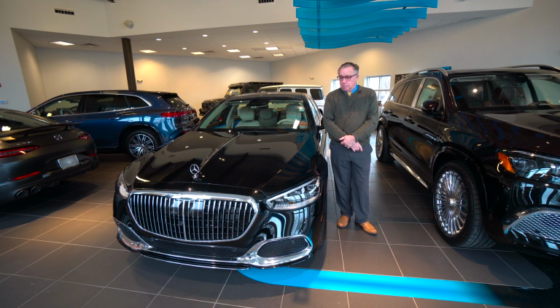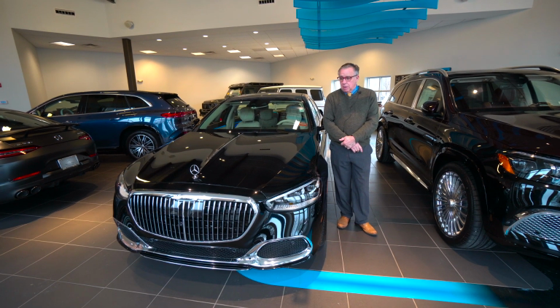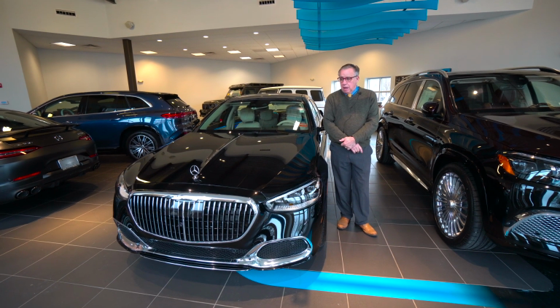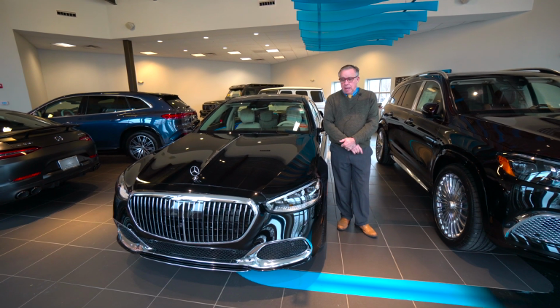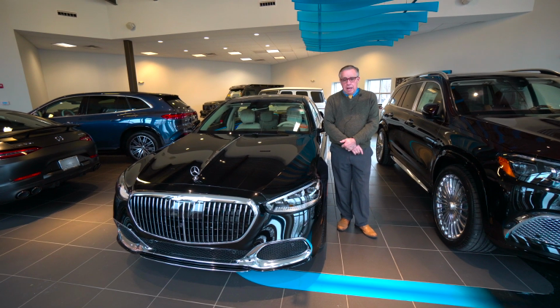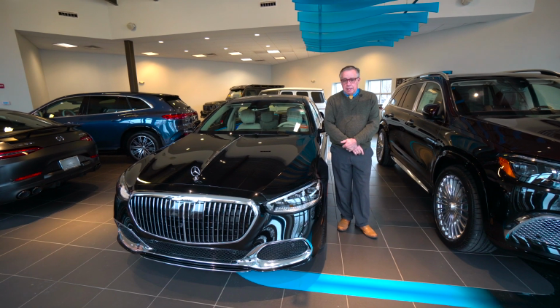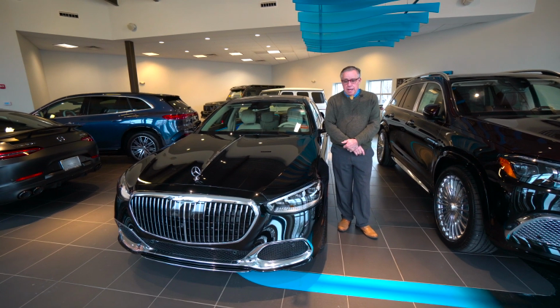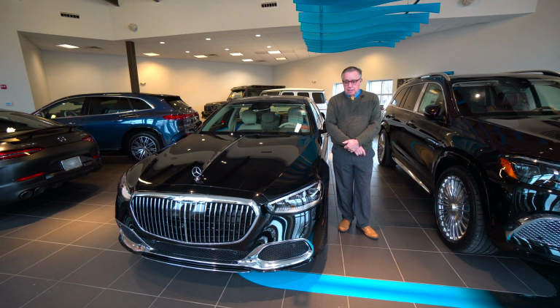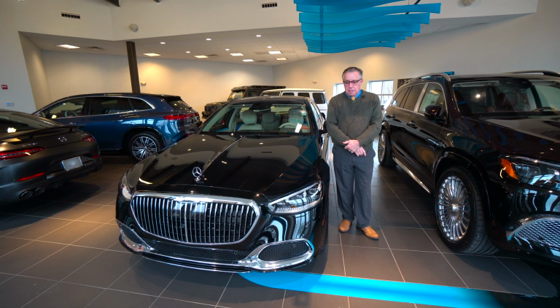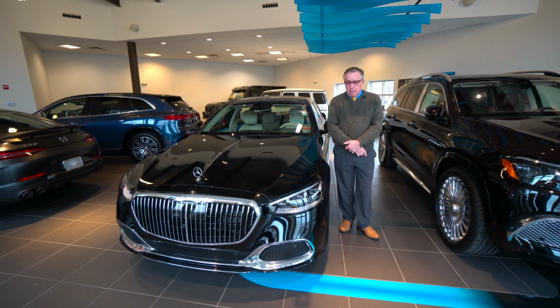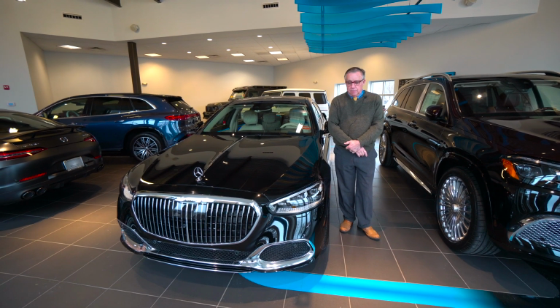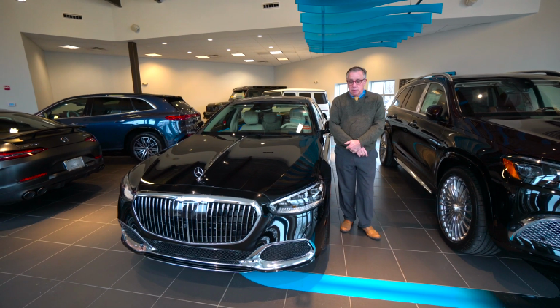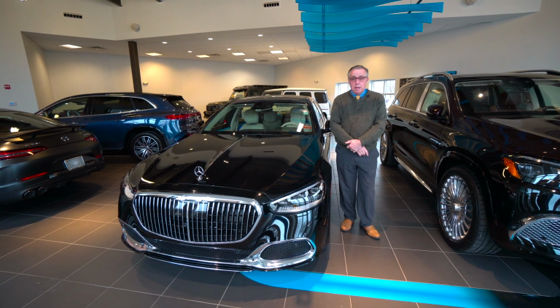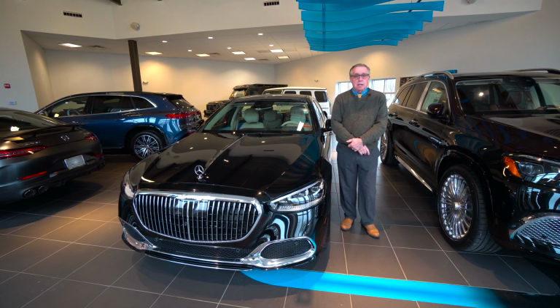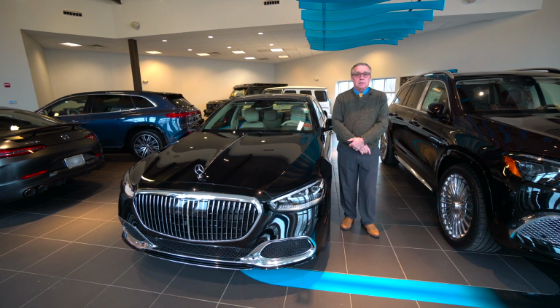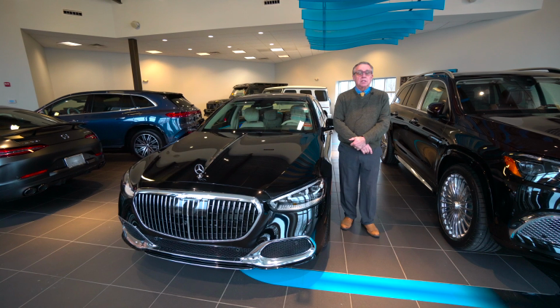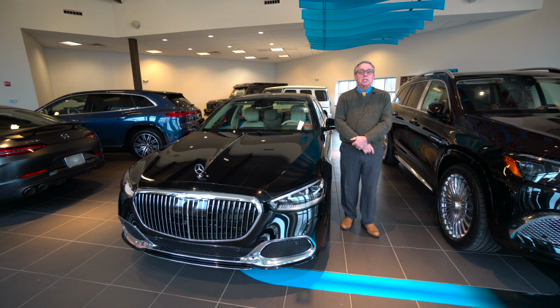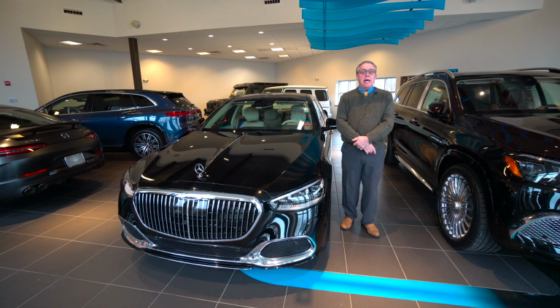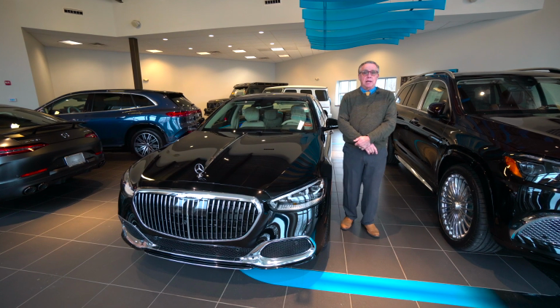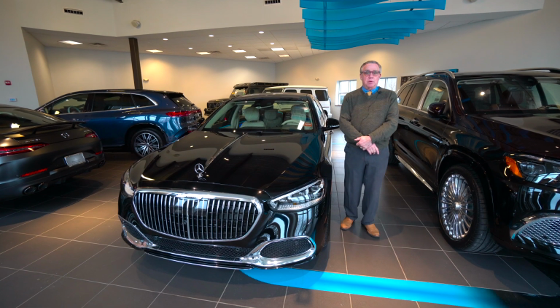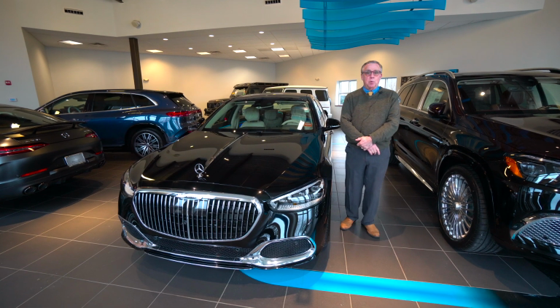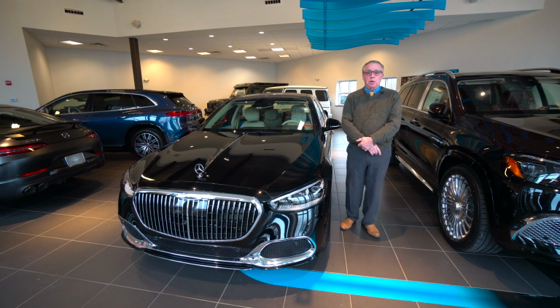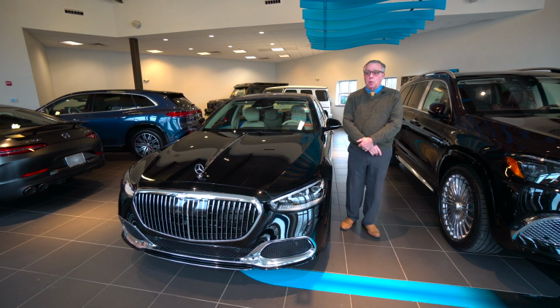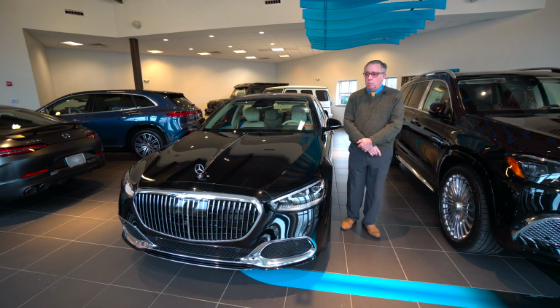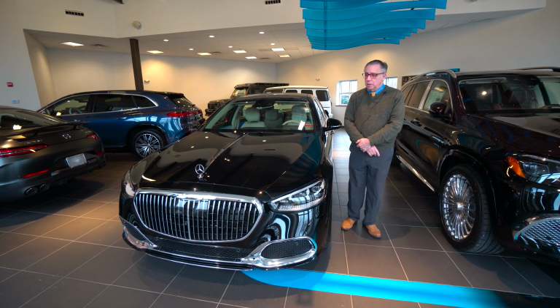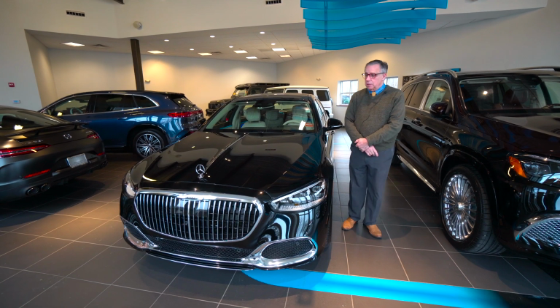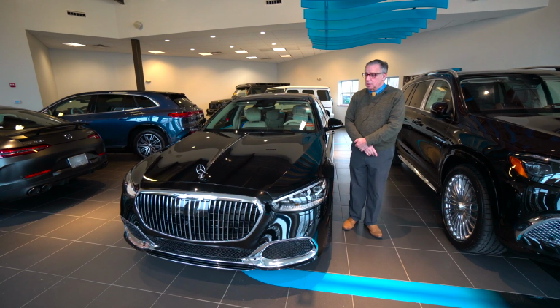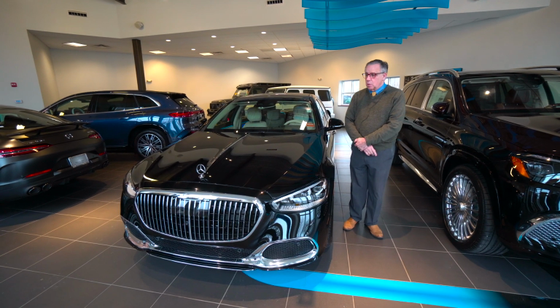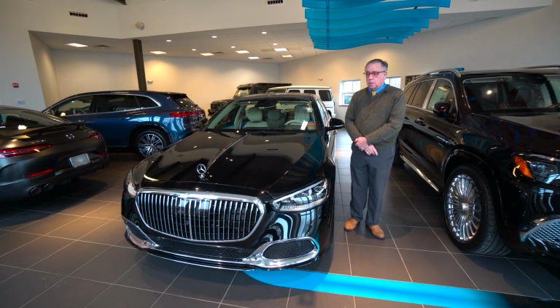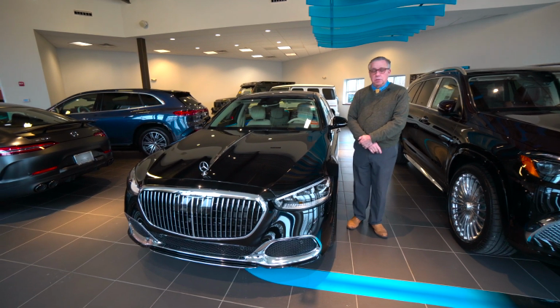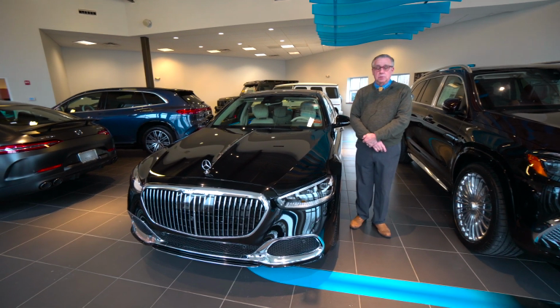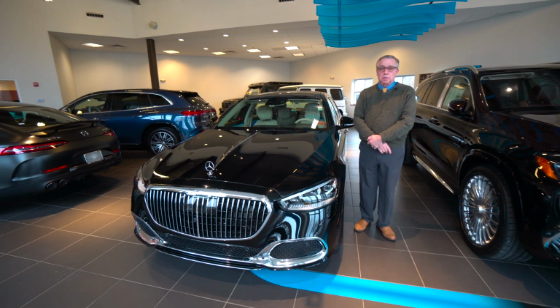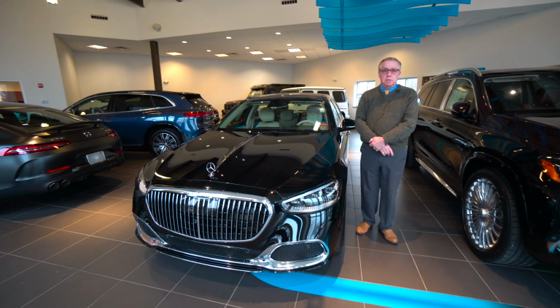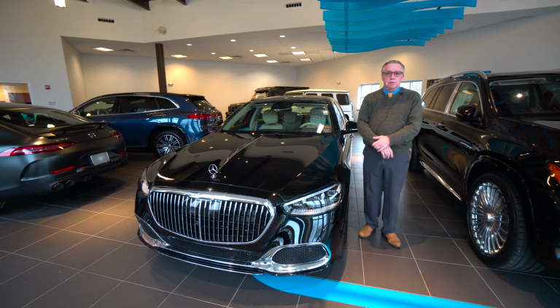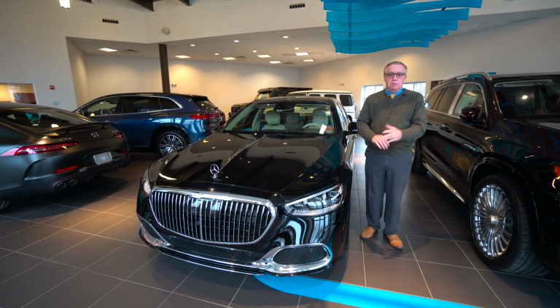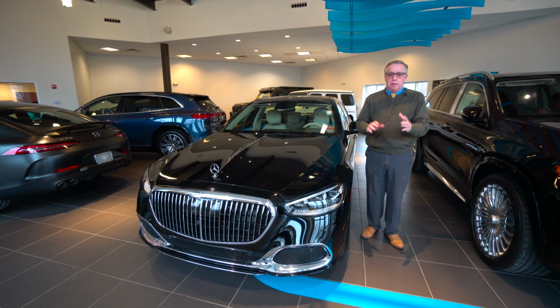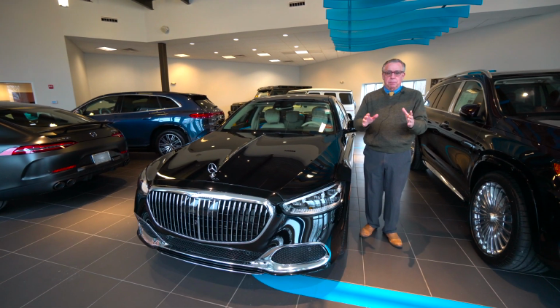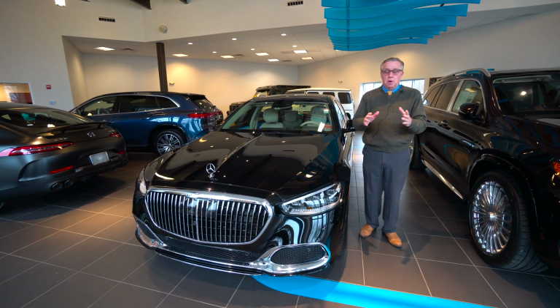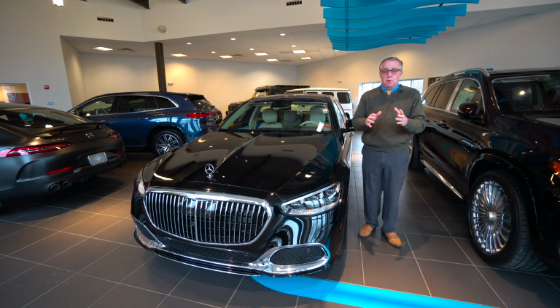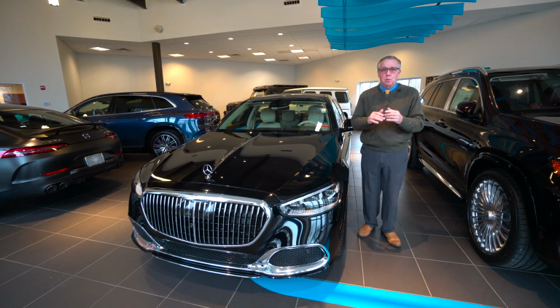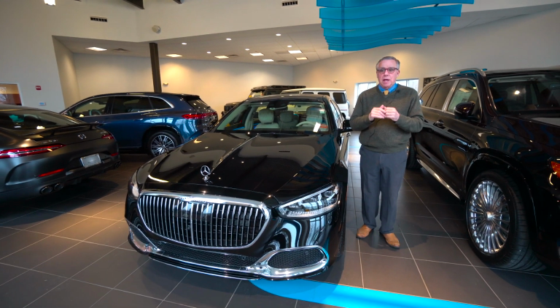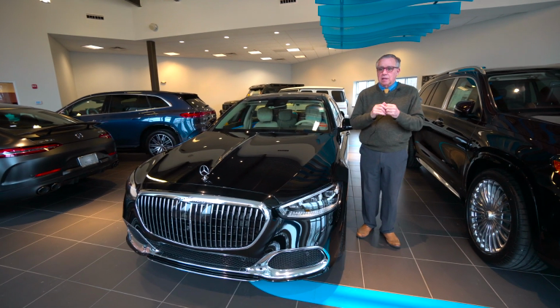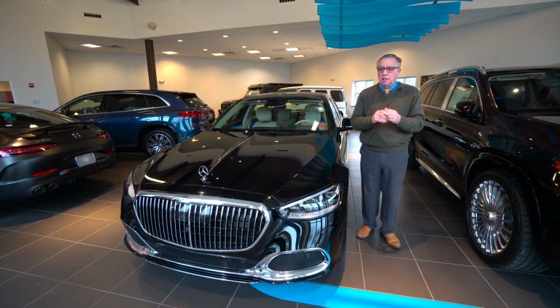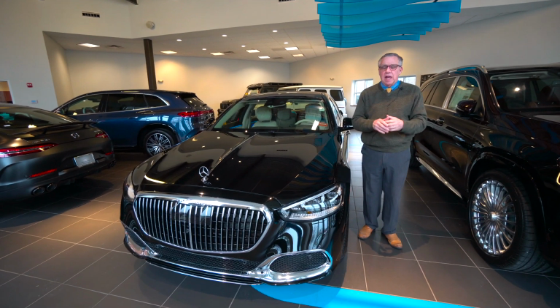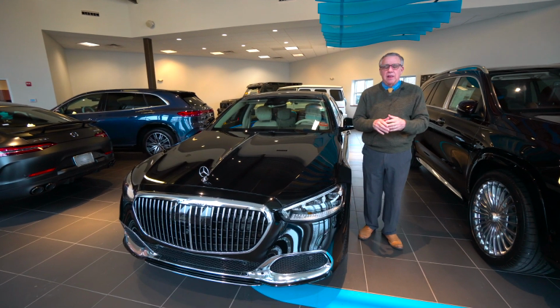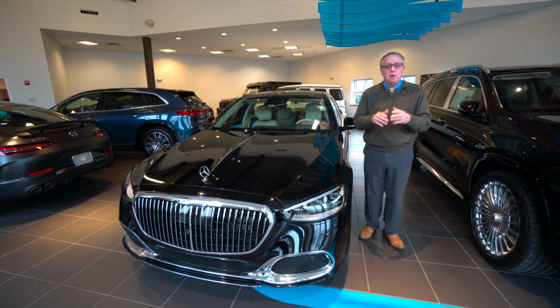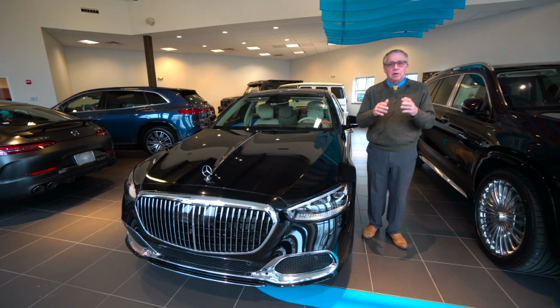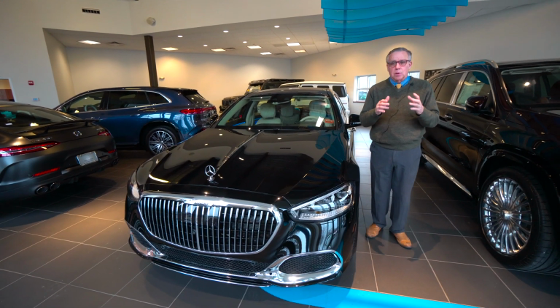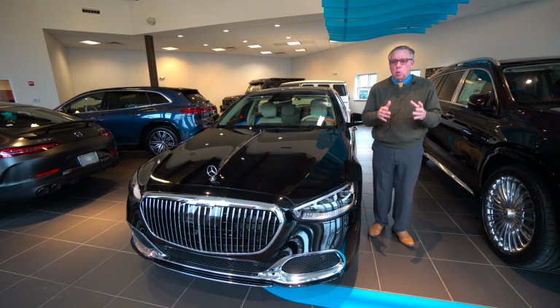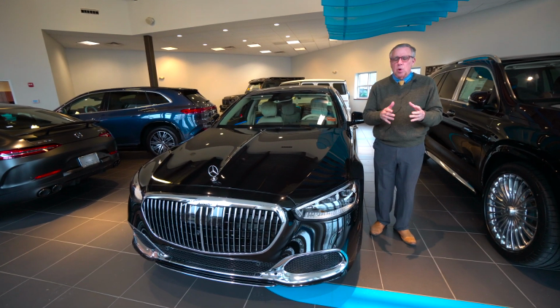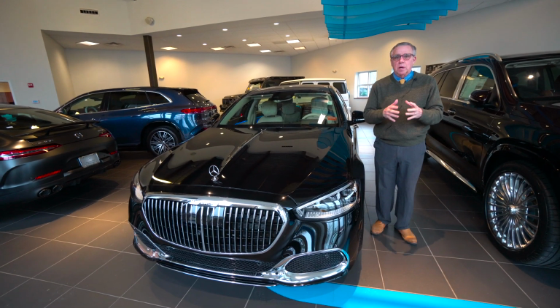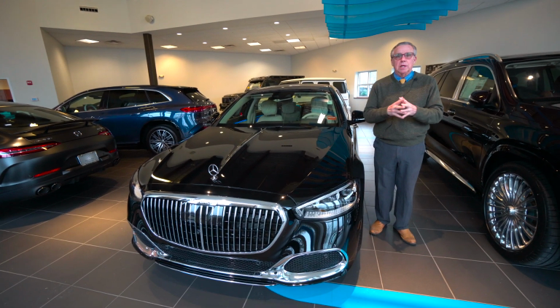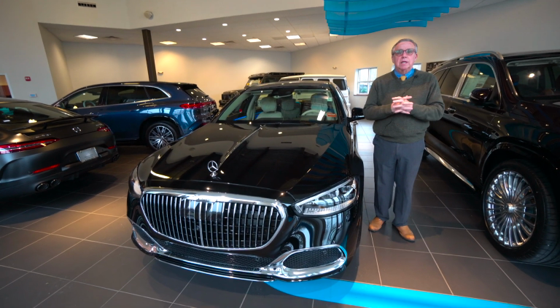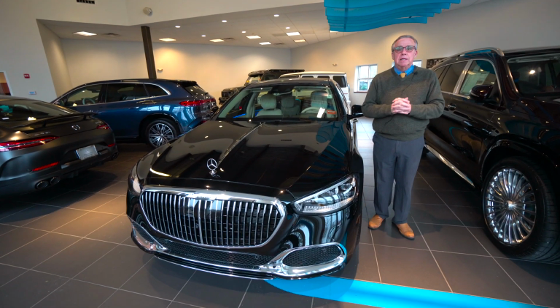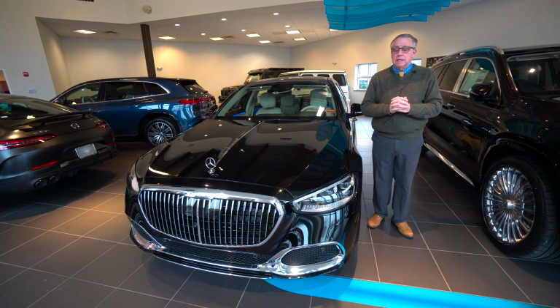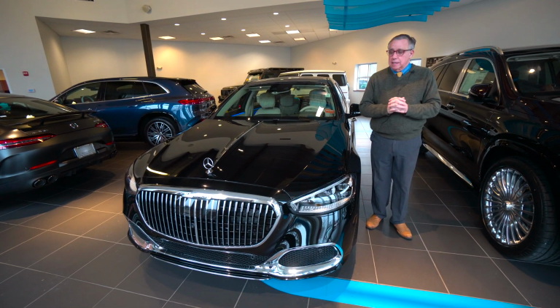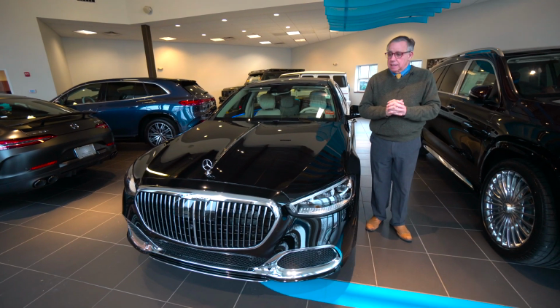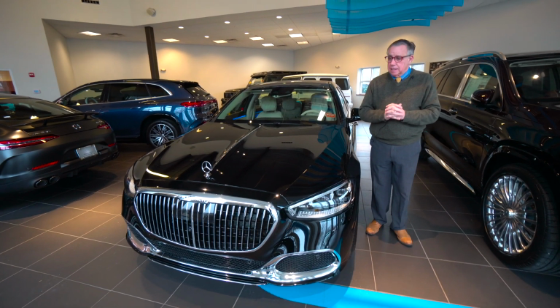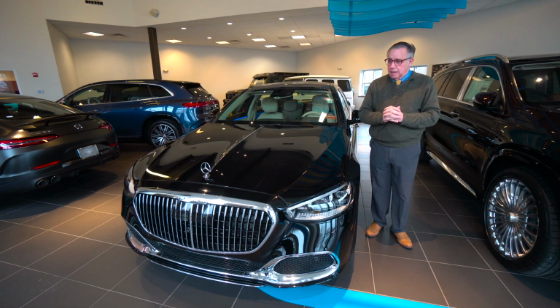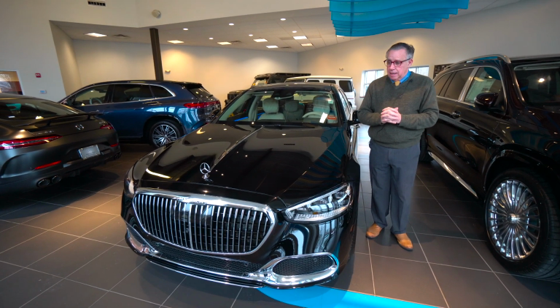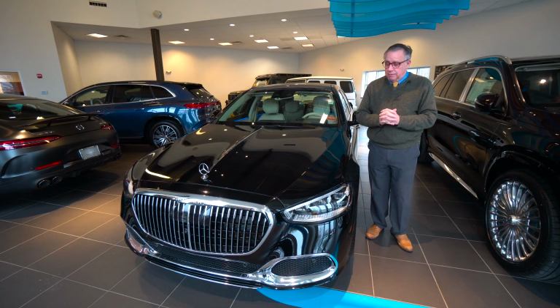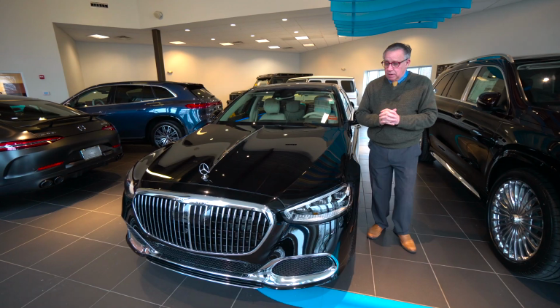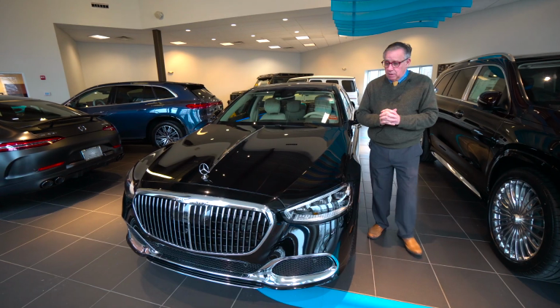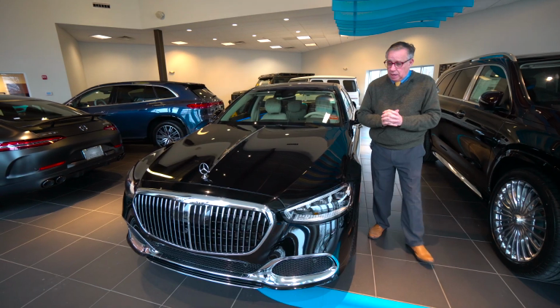I can't say enough about it. The scent when you open the doors, you just get blown away — the leather and the wood and everything.